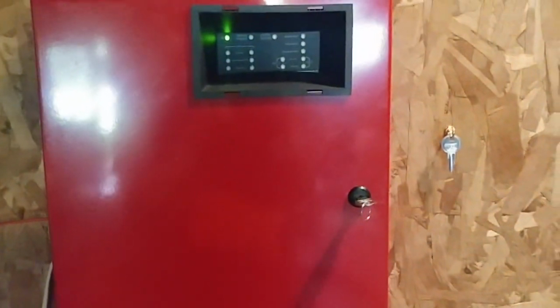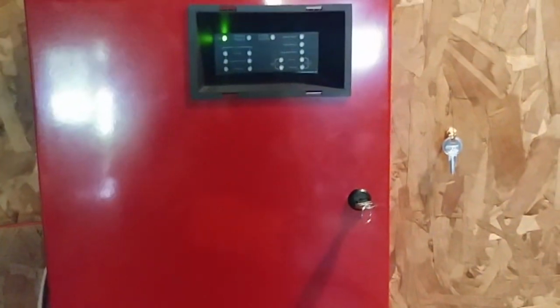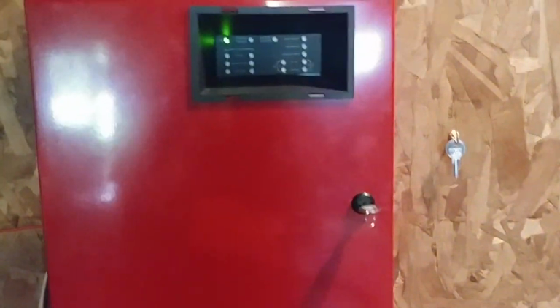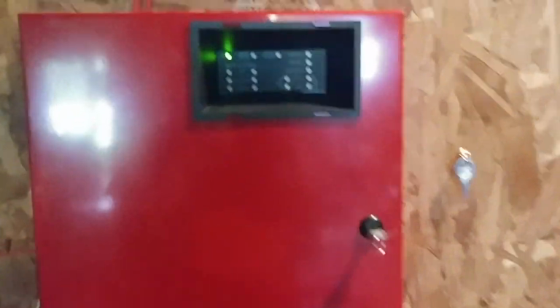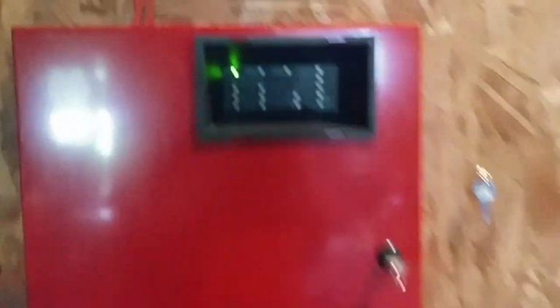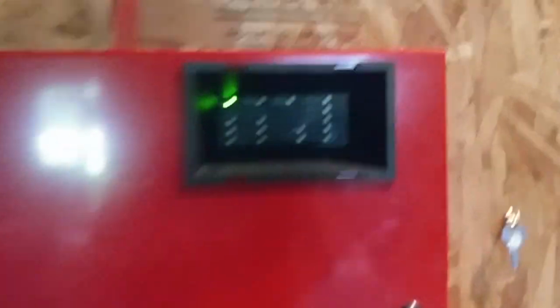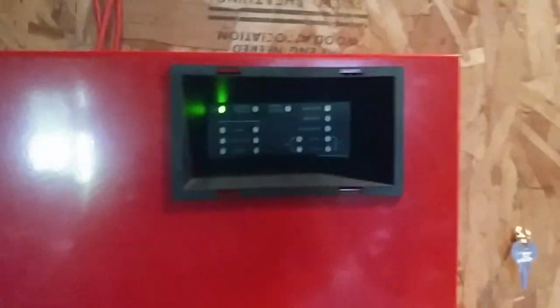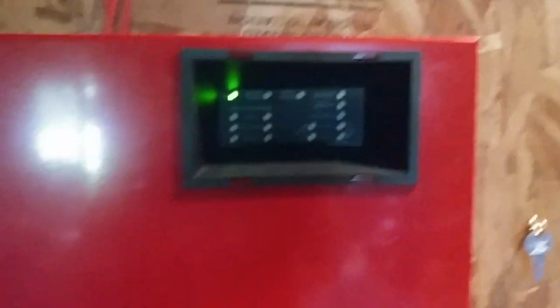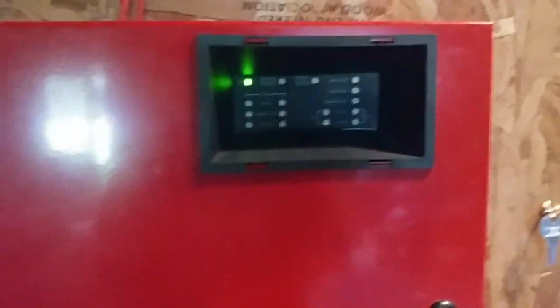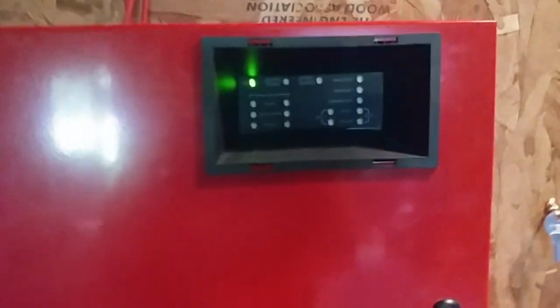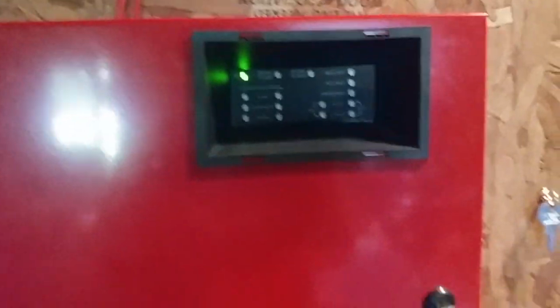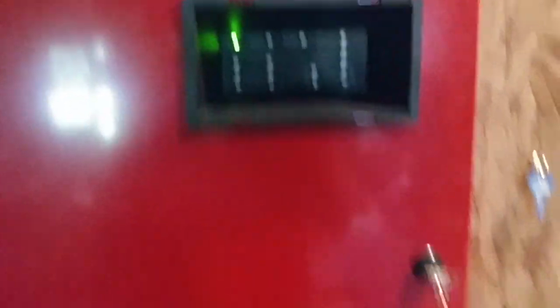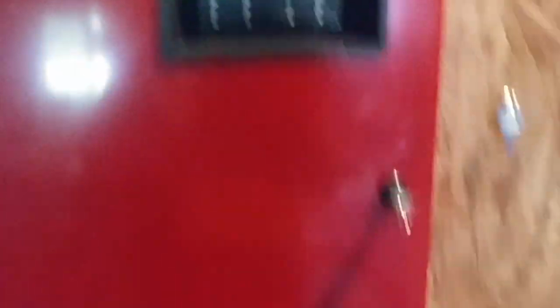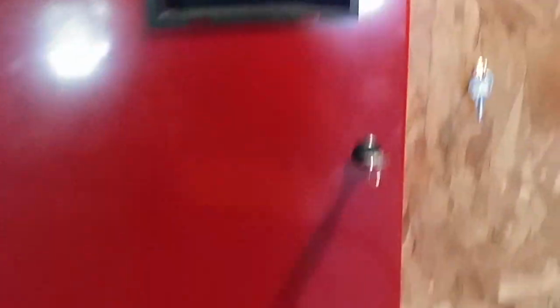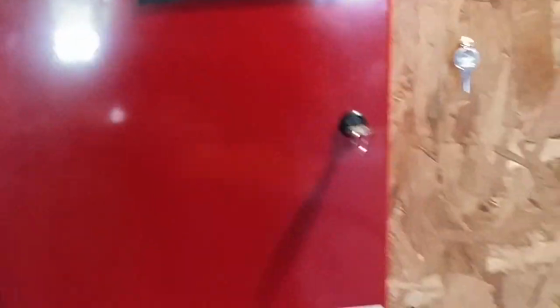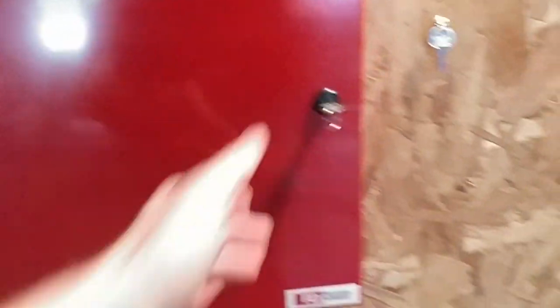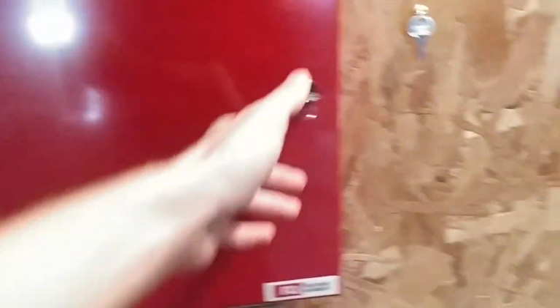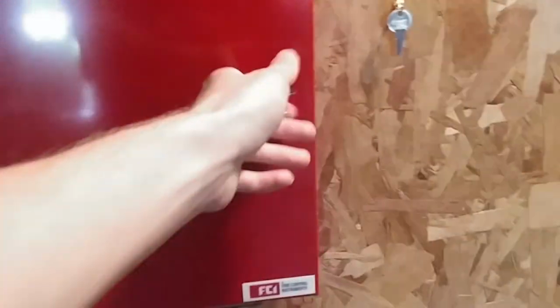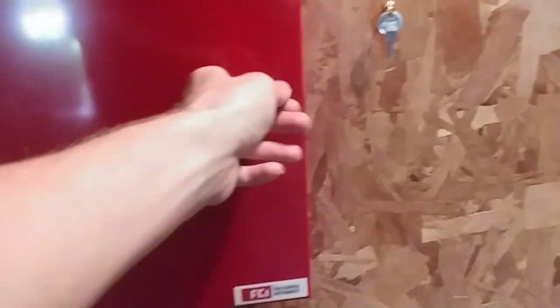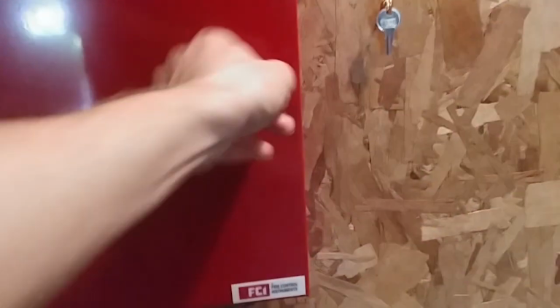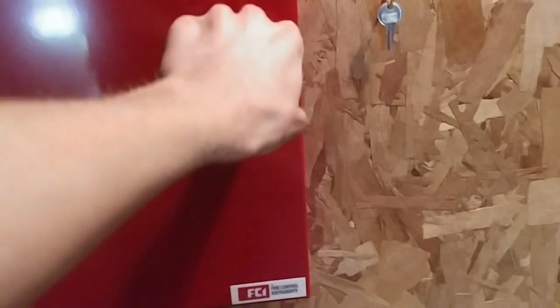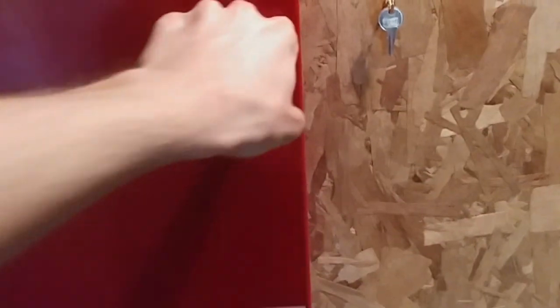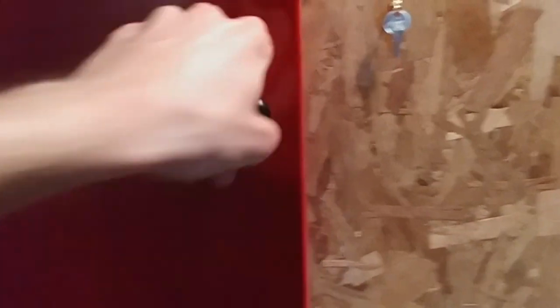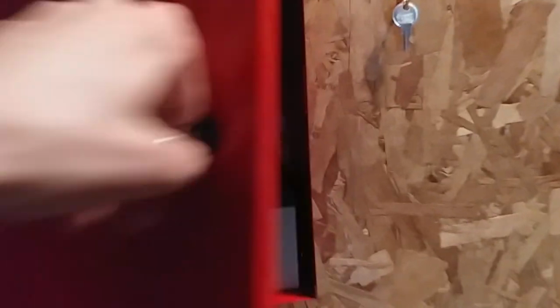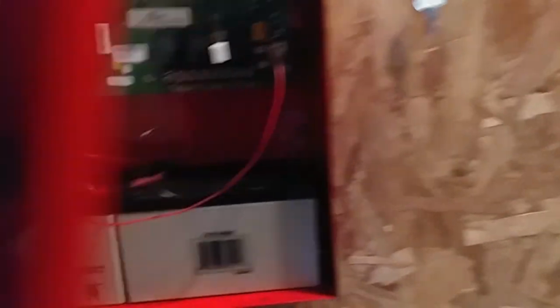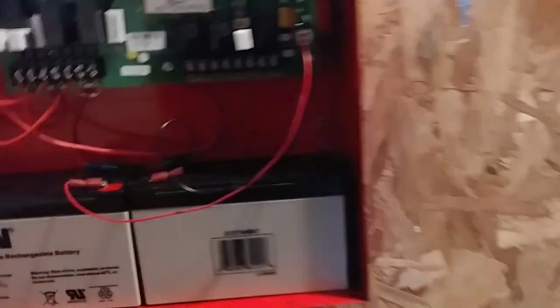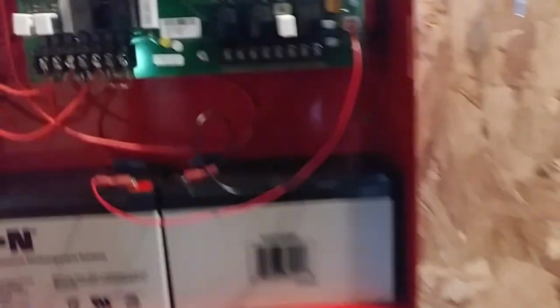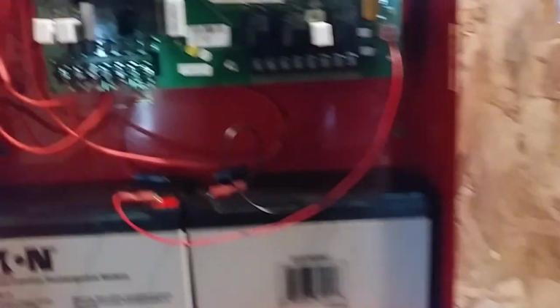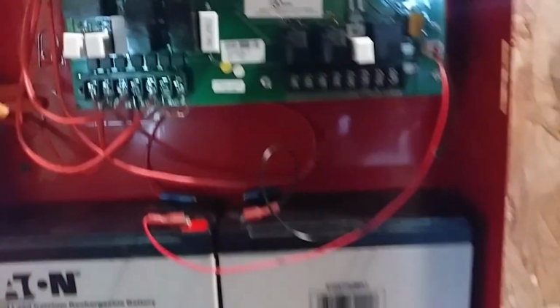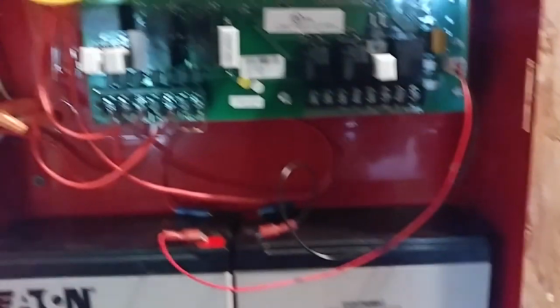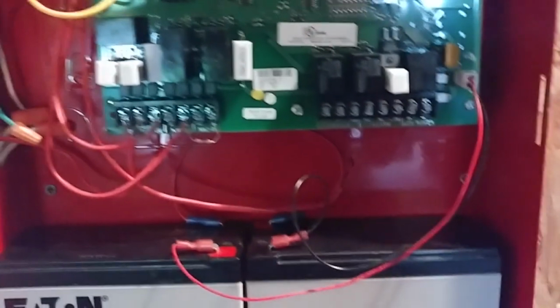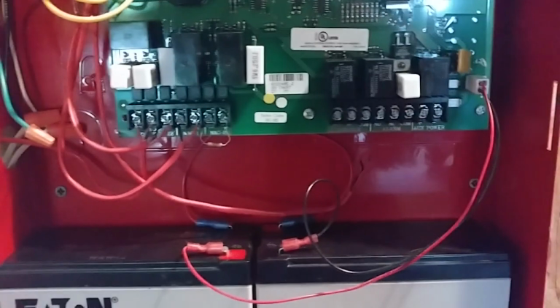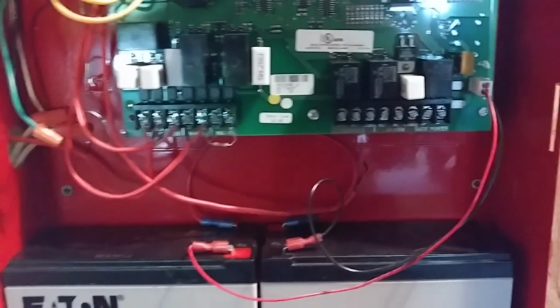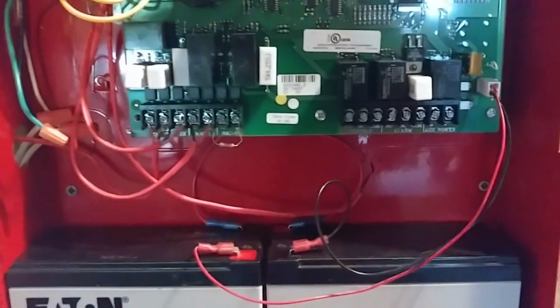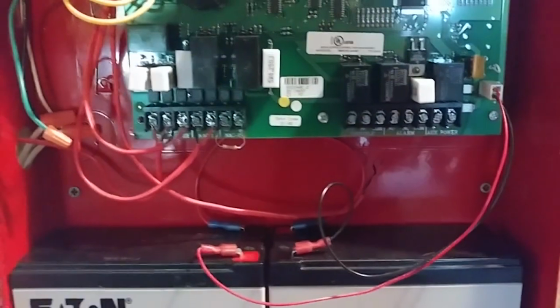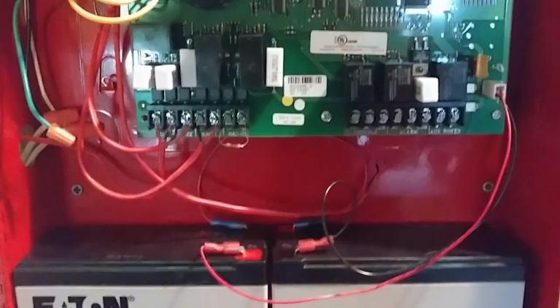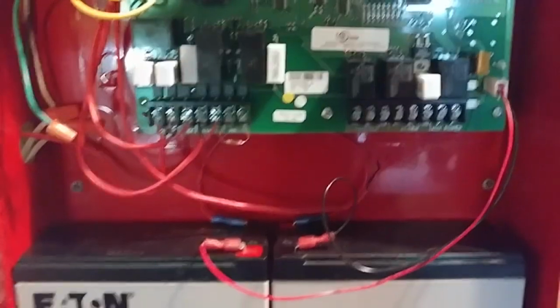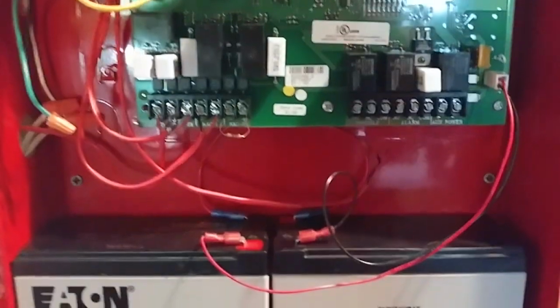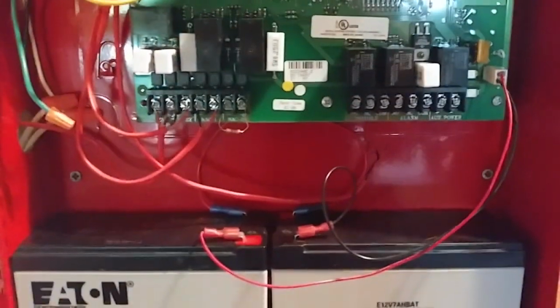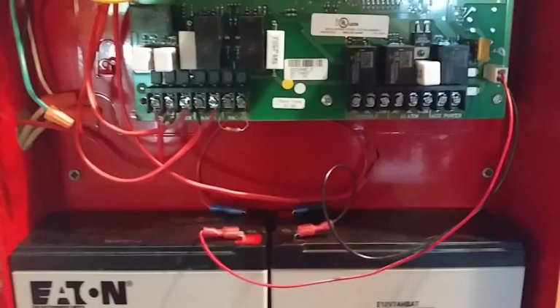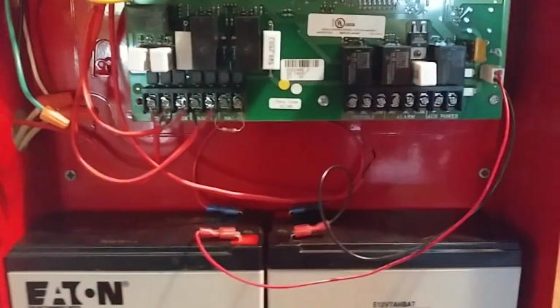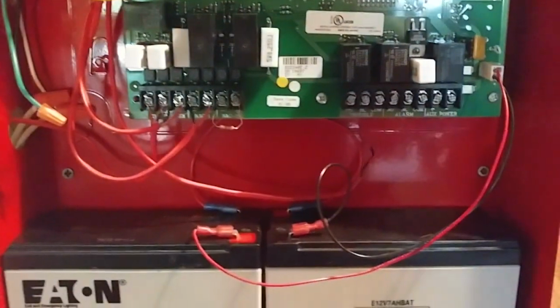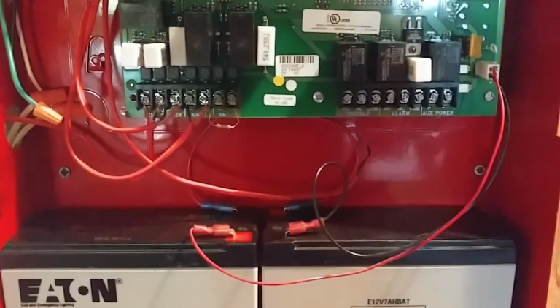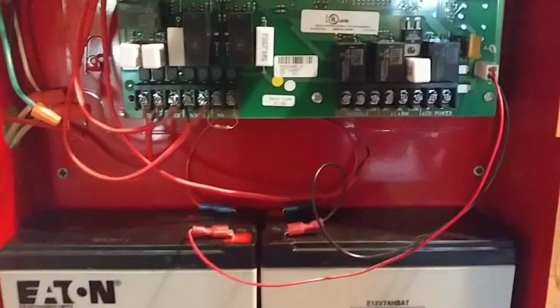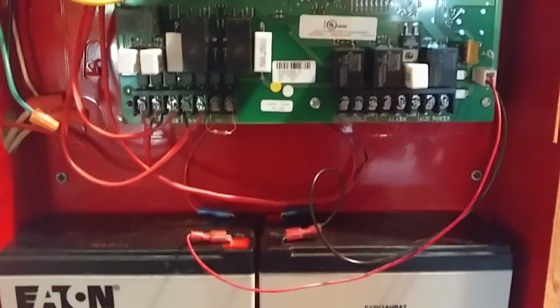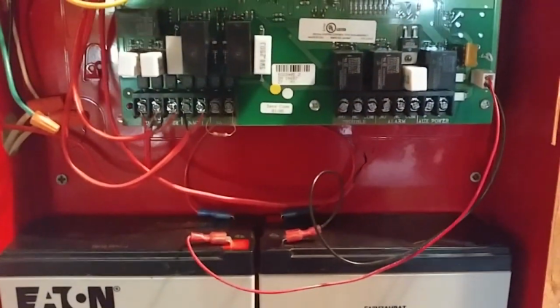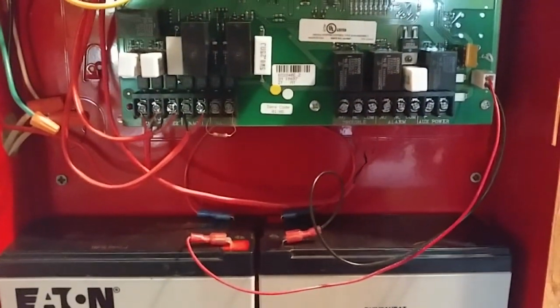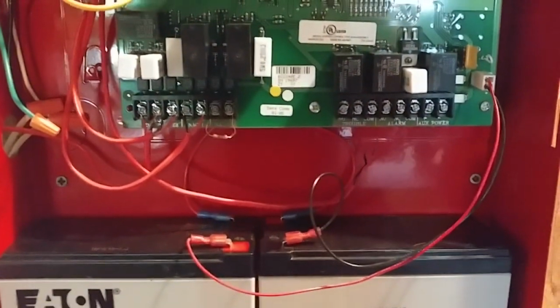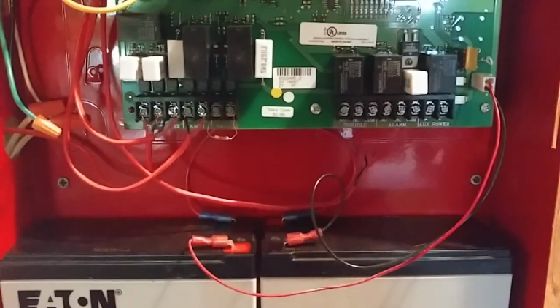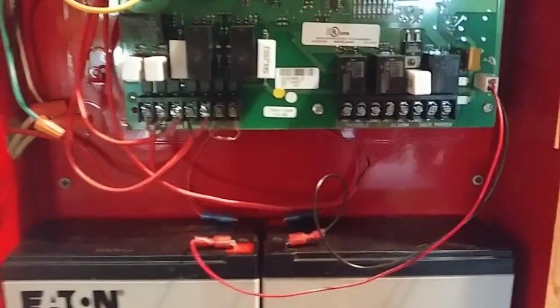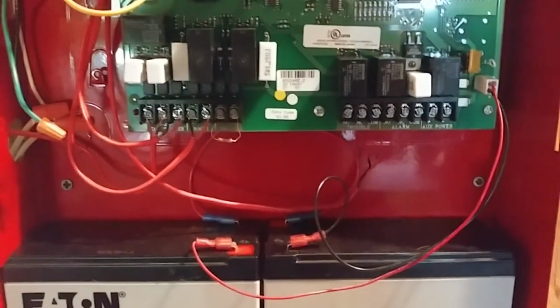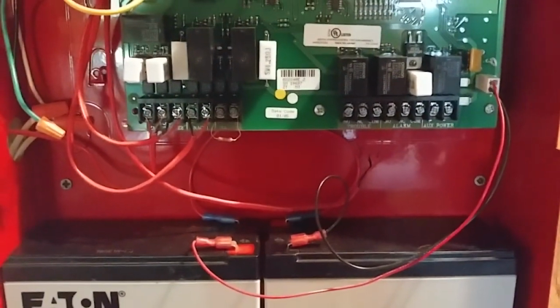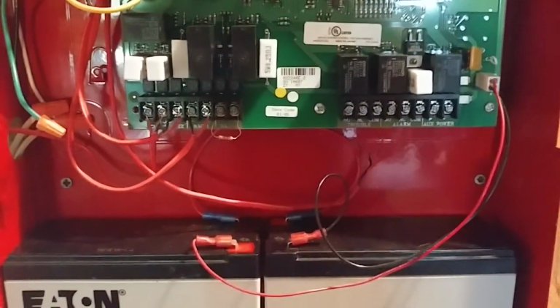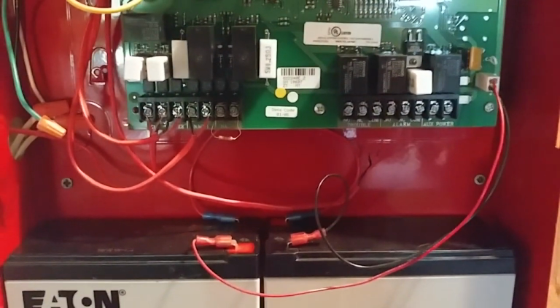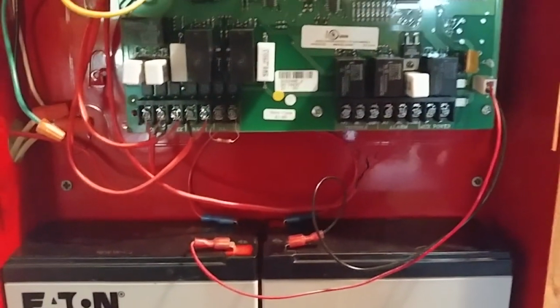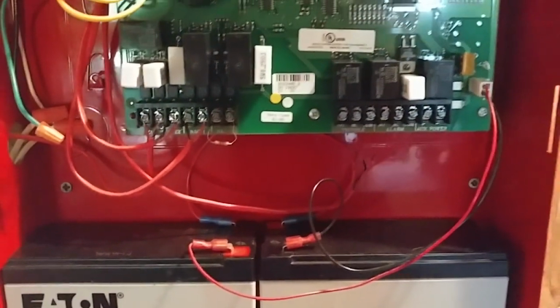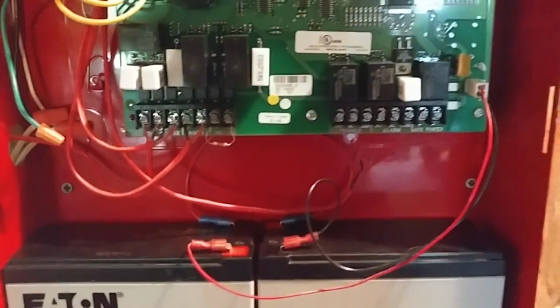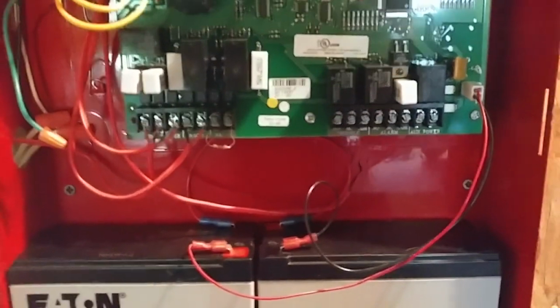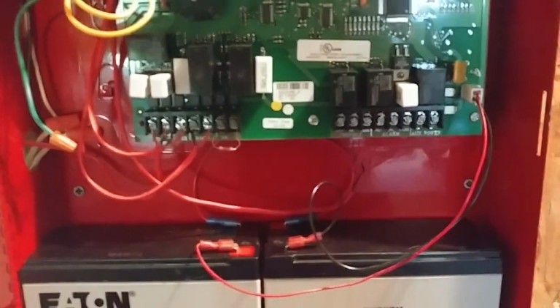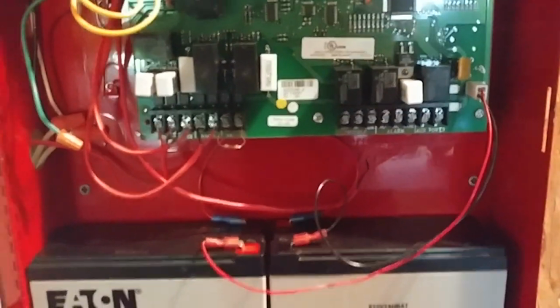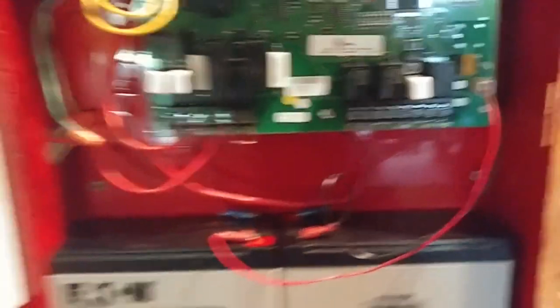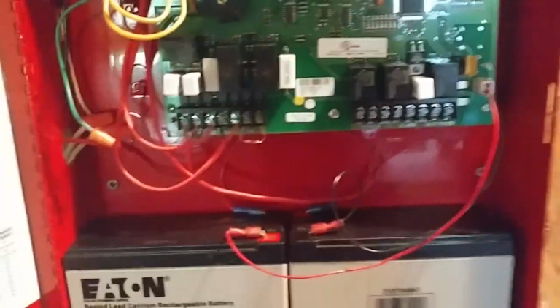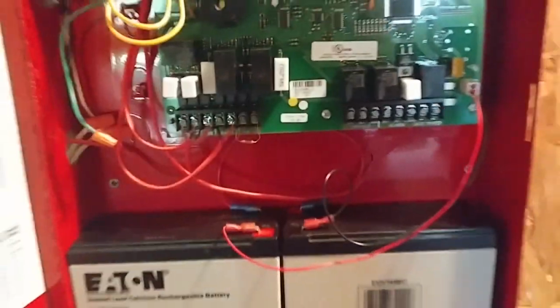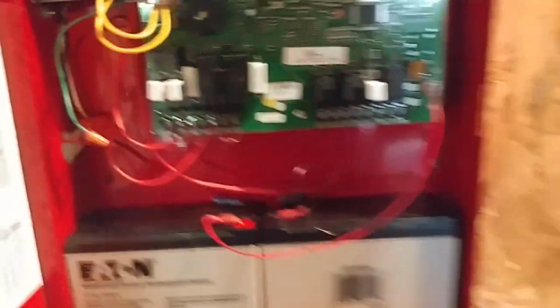So obviously the panel, nothing's changed except NAC2 is disconnected, and I'll explain why later in this video.